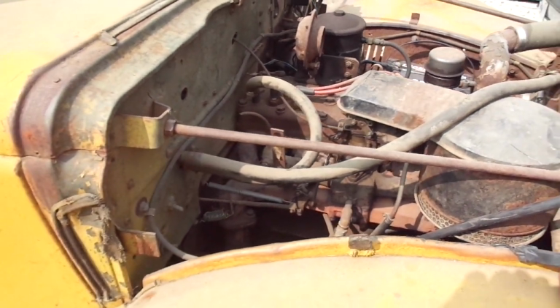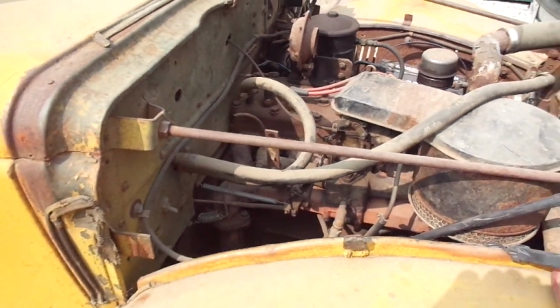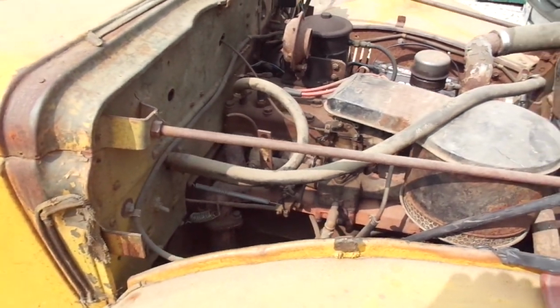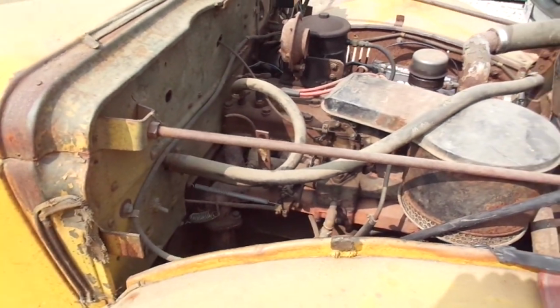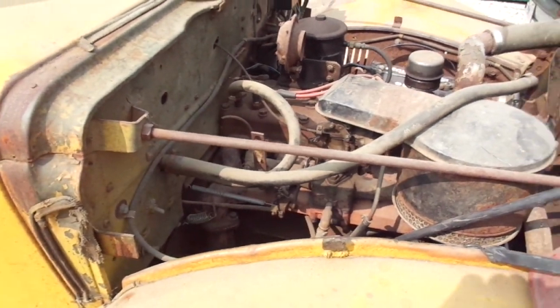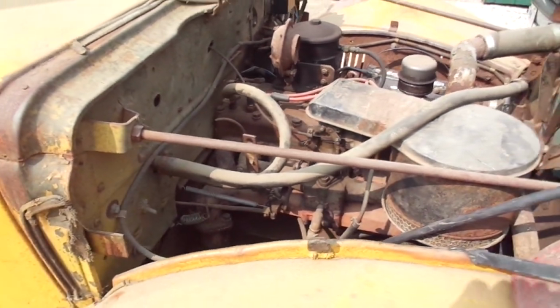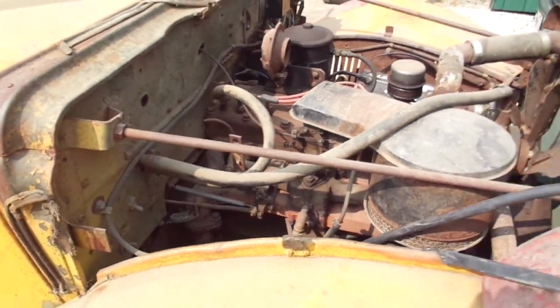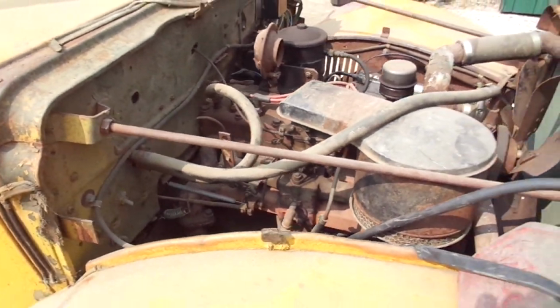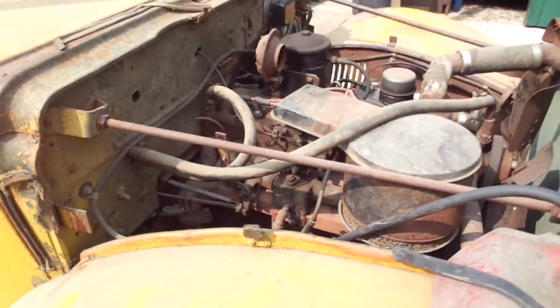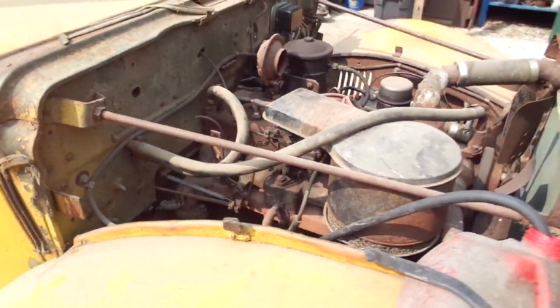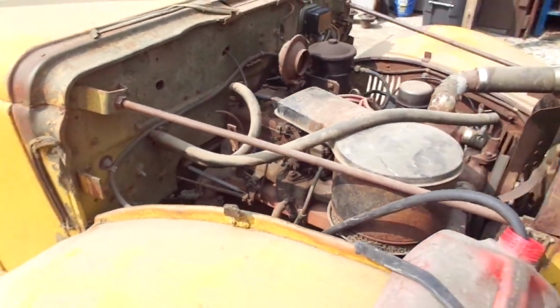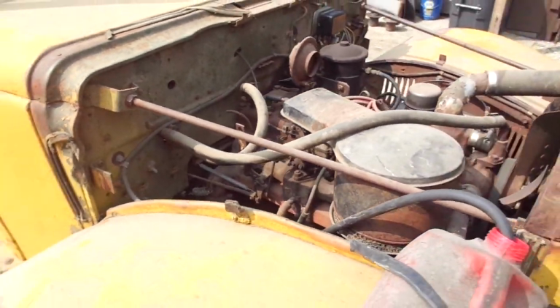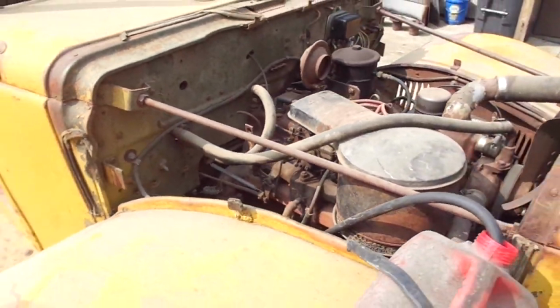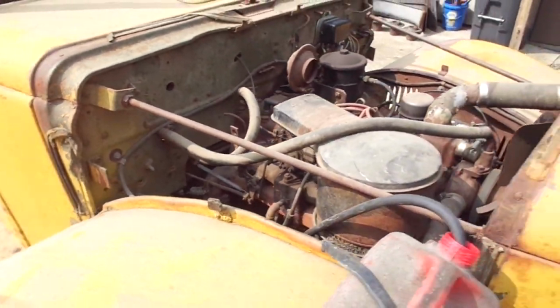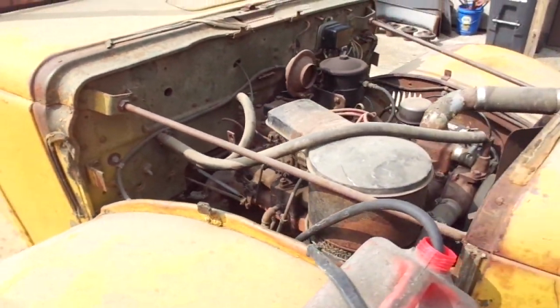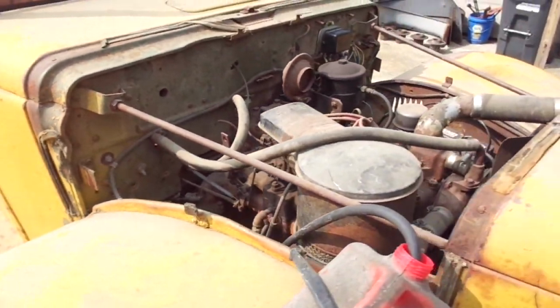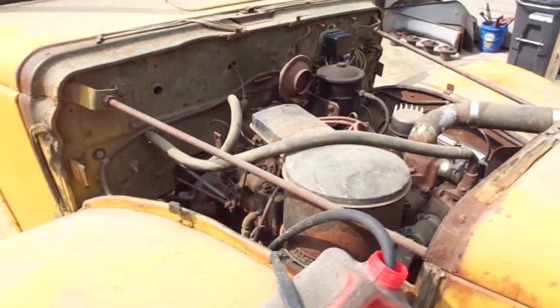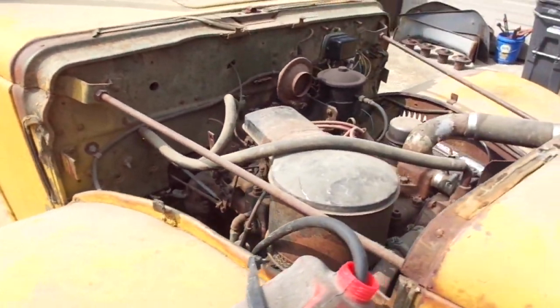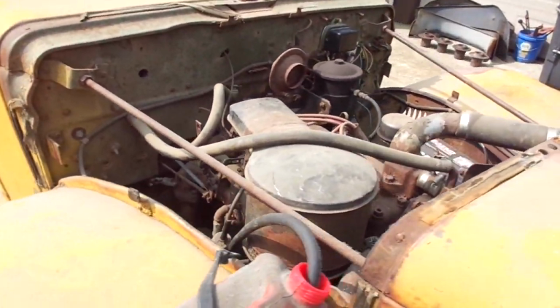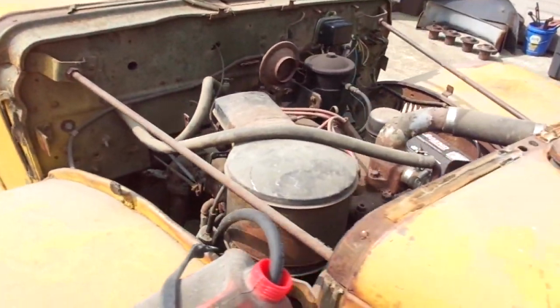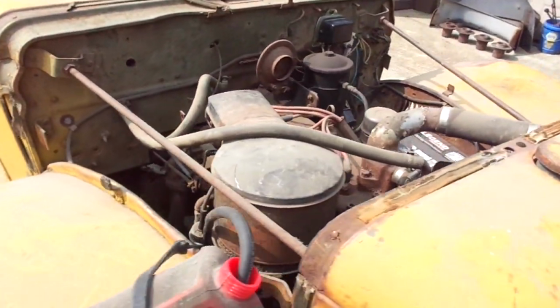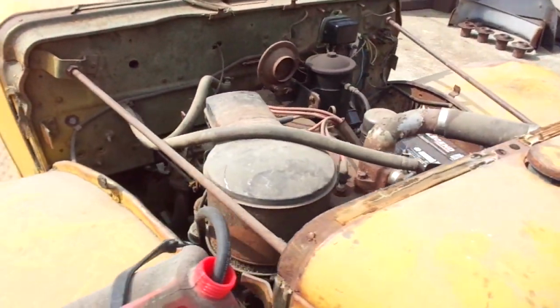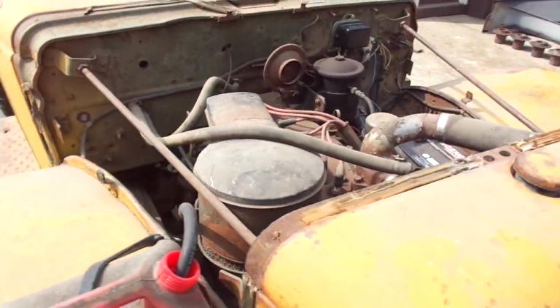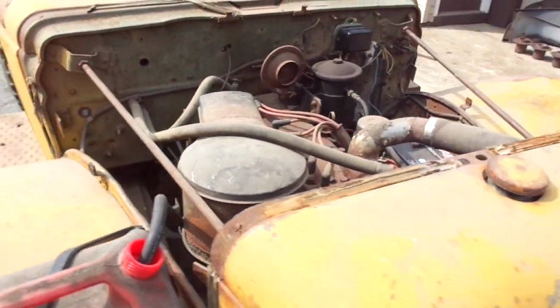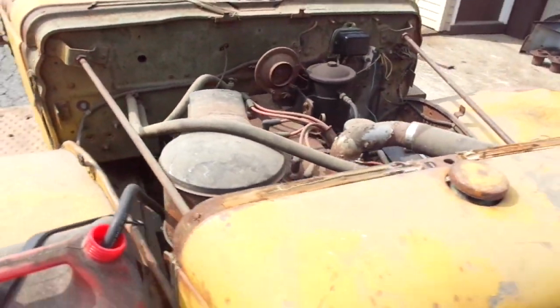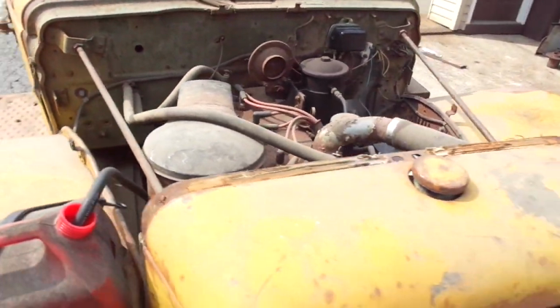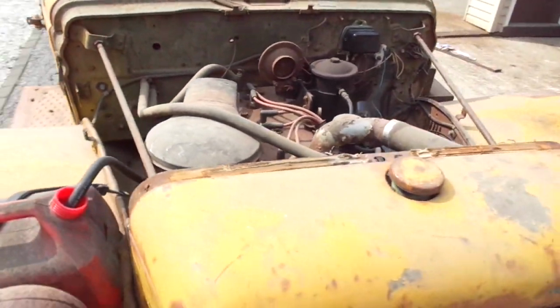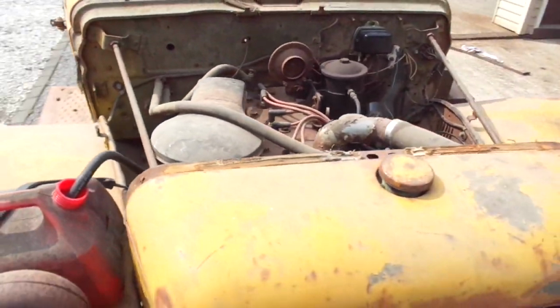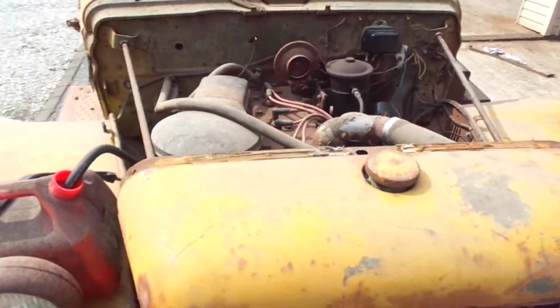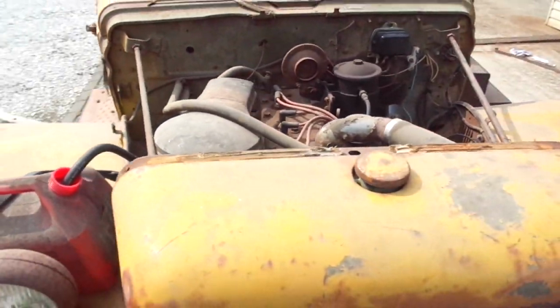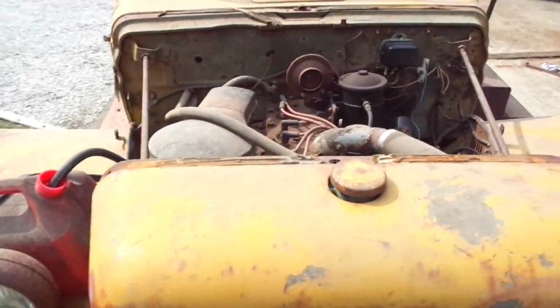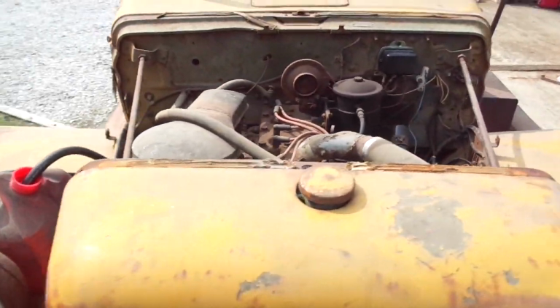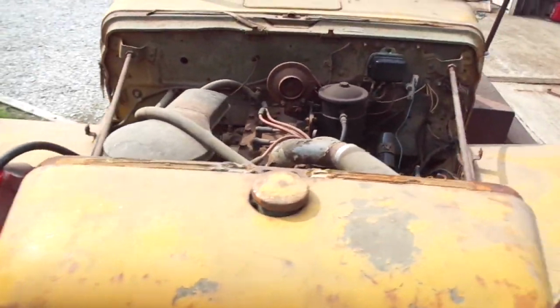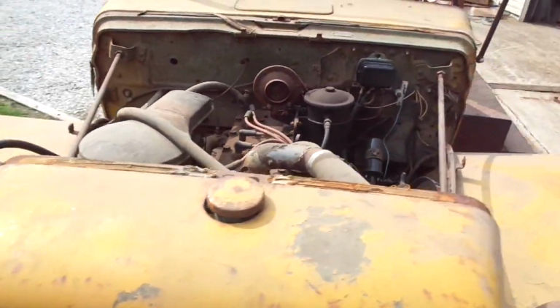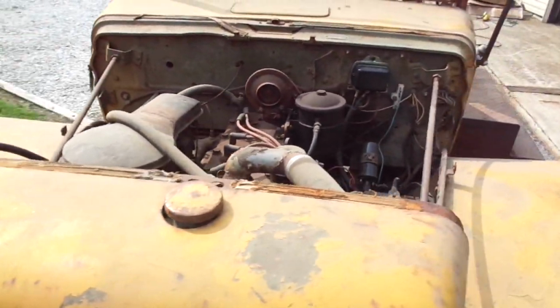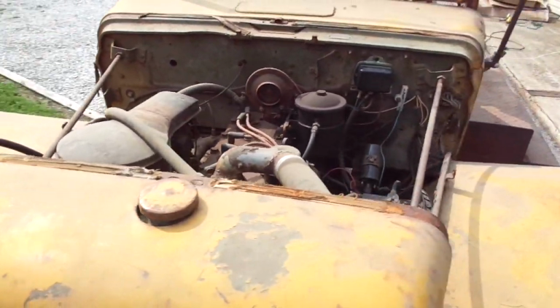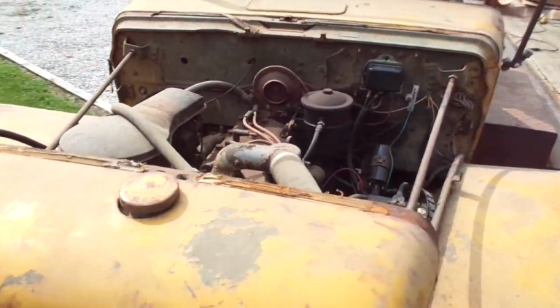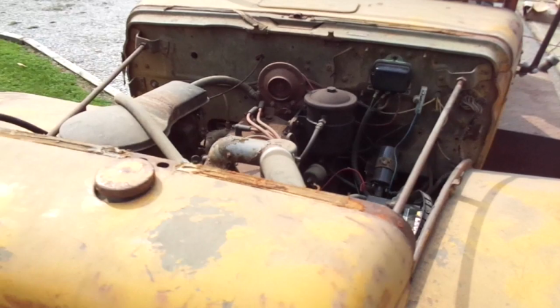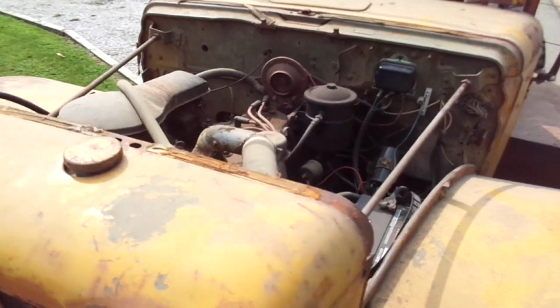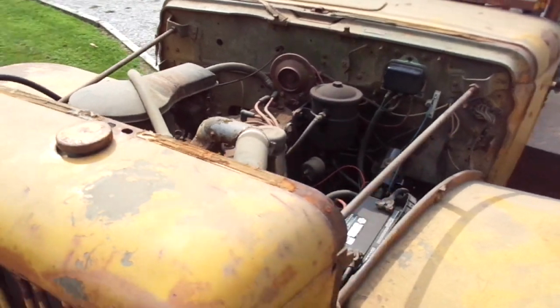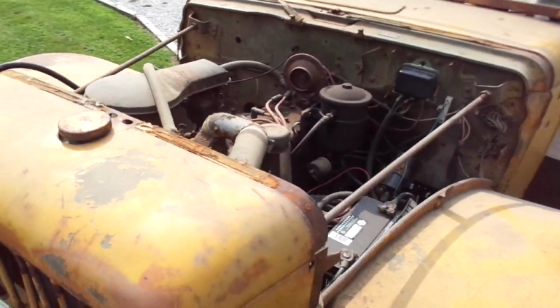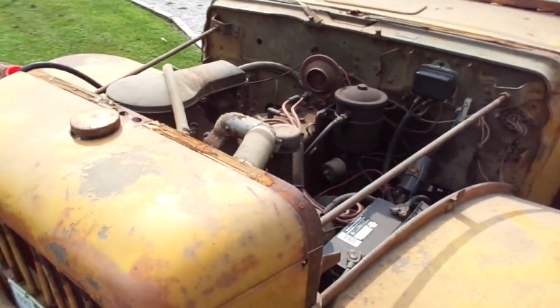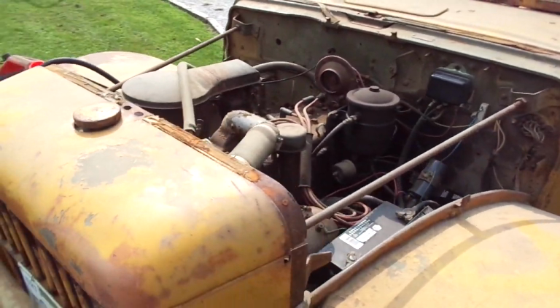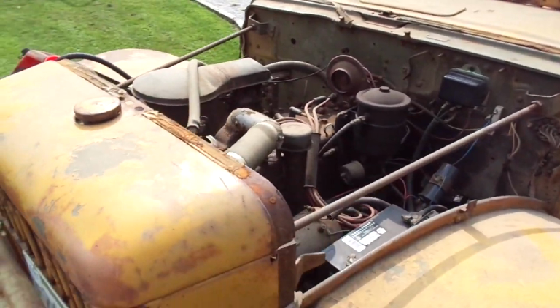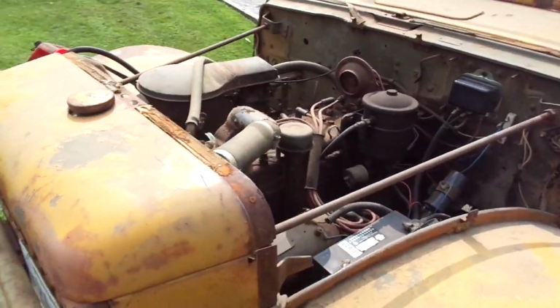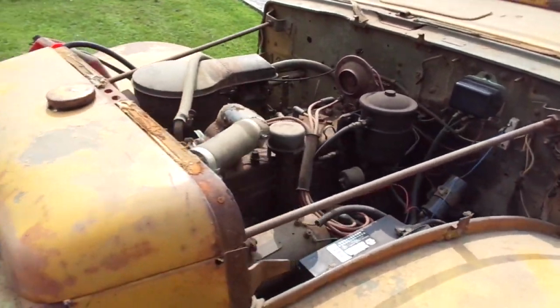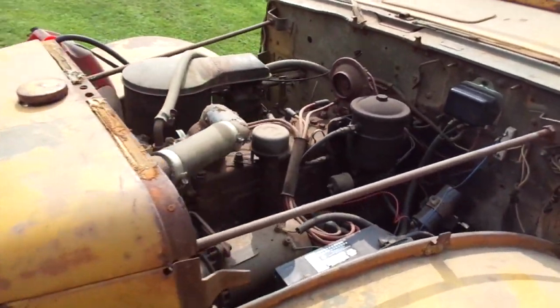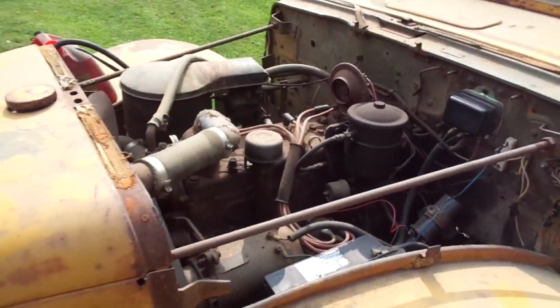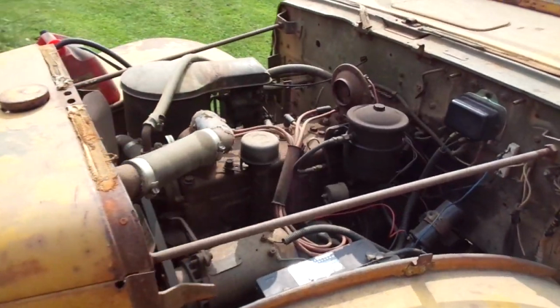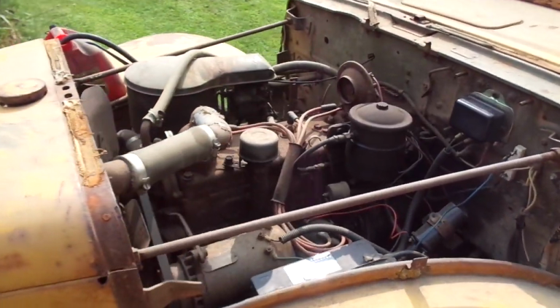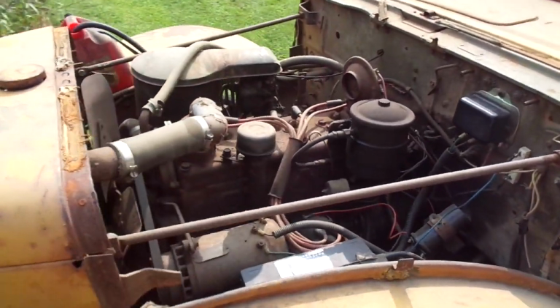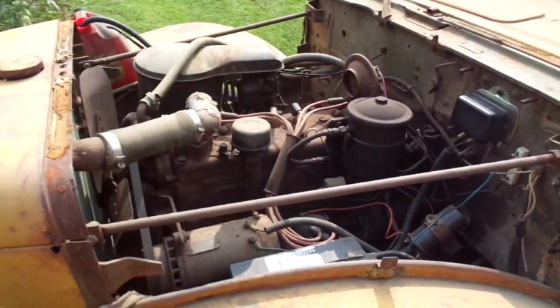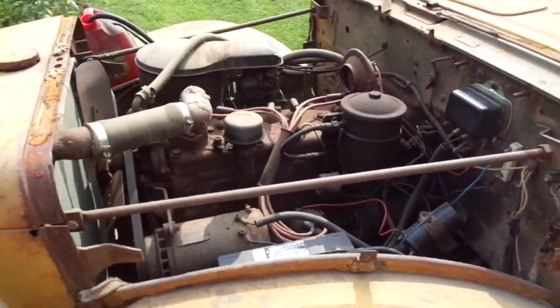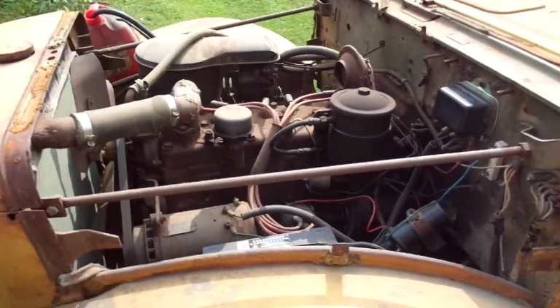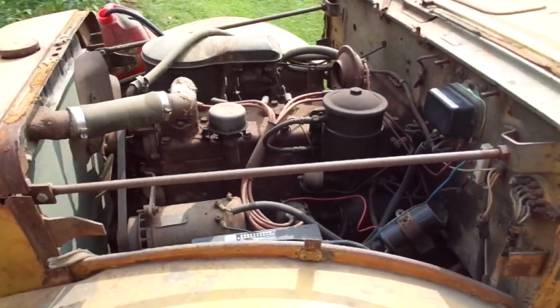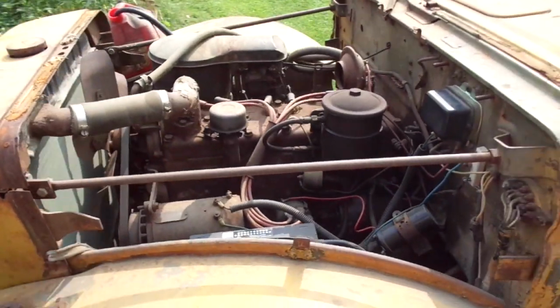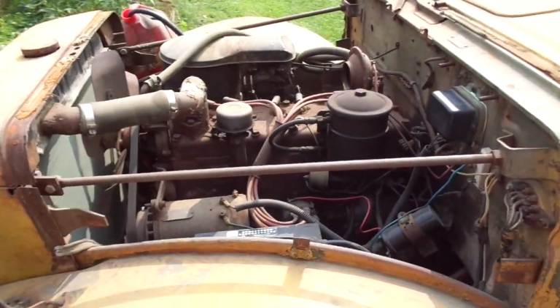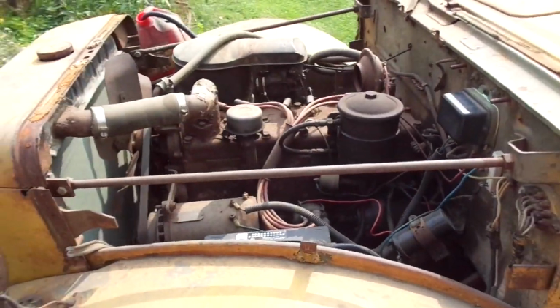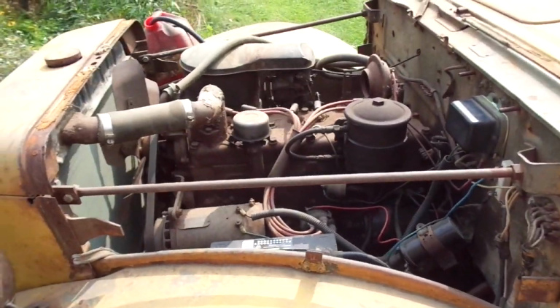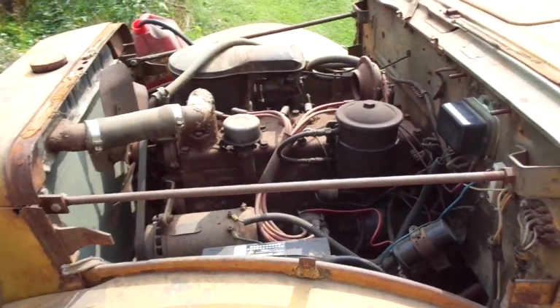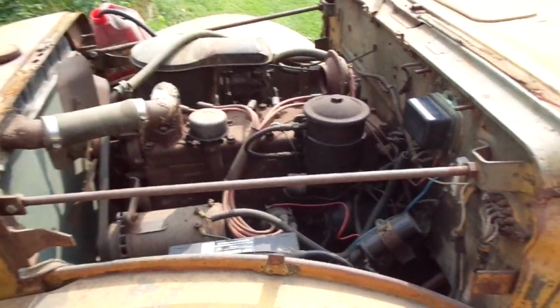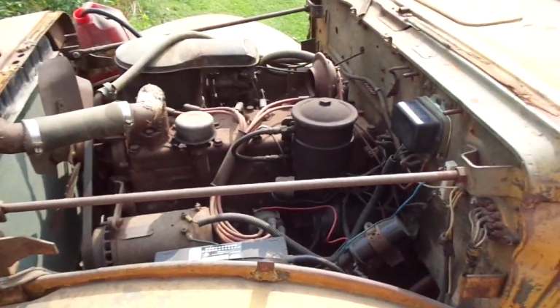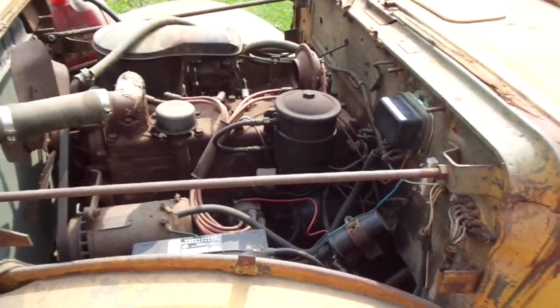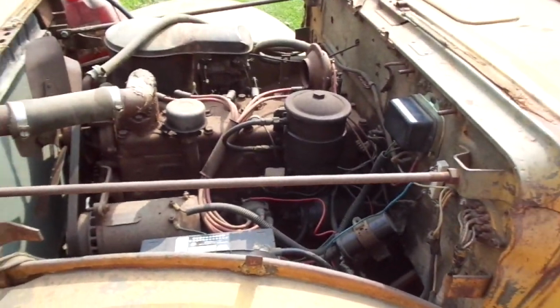We're going to start it up and take a little ride just to show you how well it runs. Go ahead and fire it up, Bob.